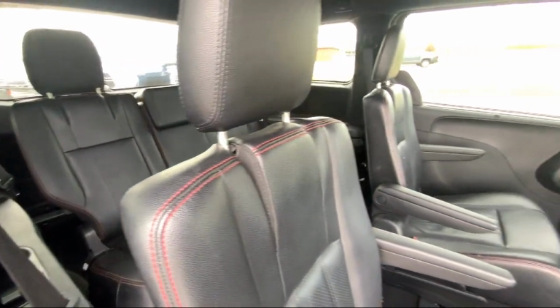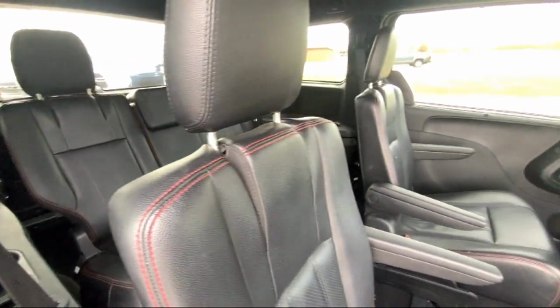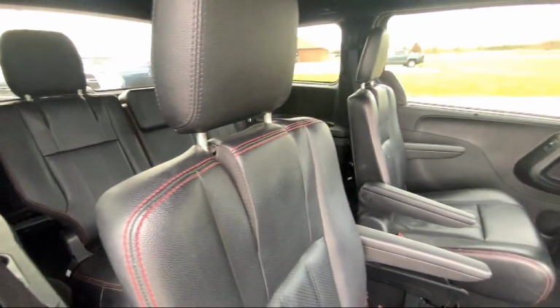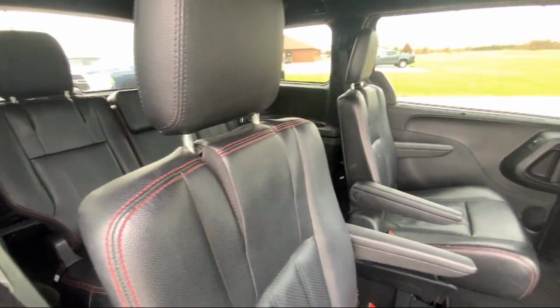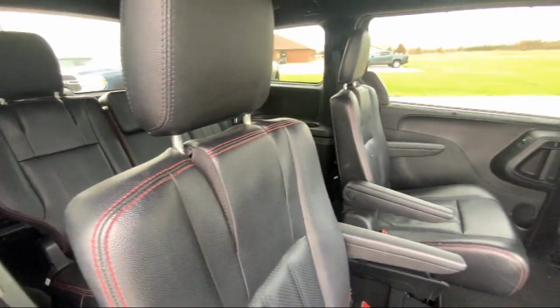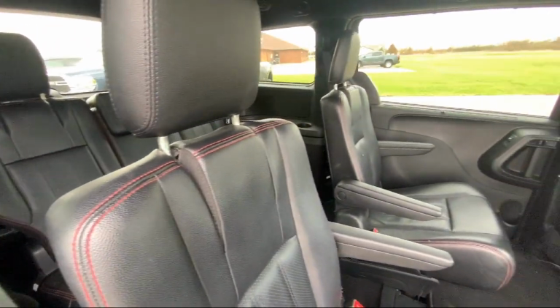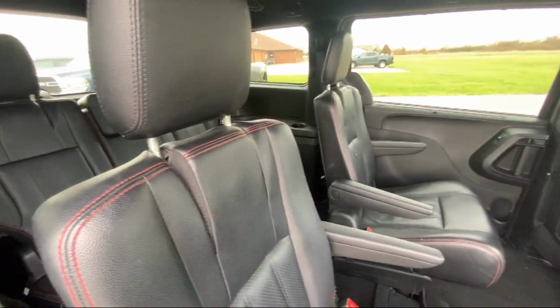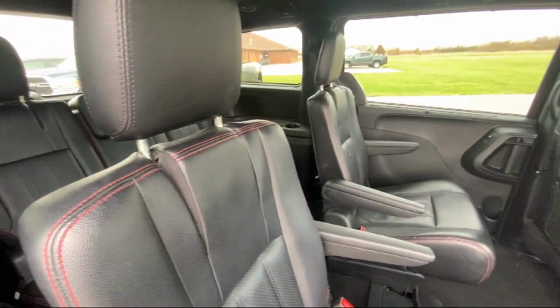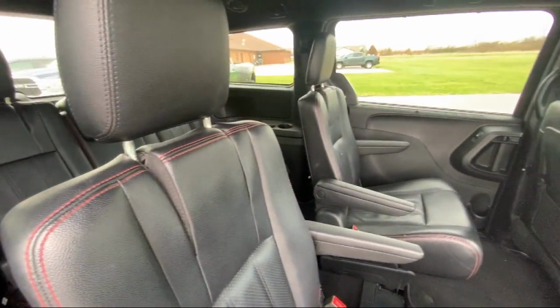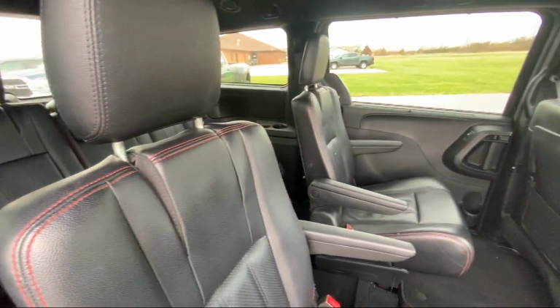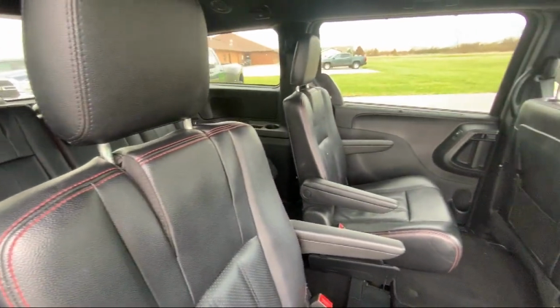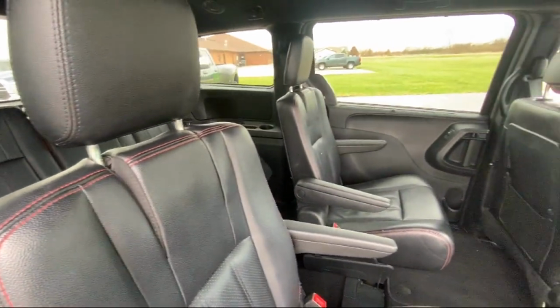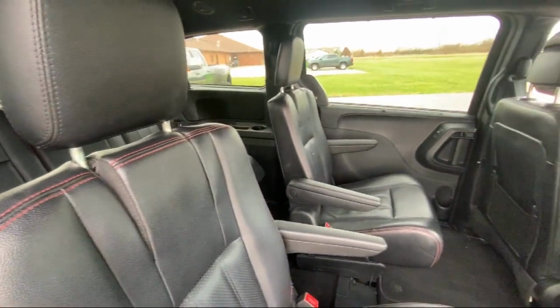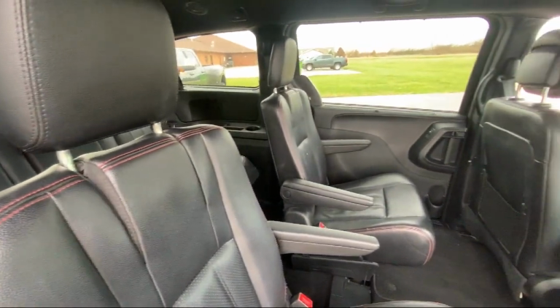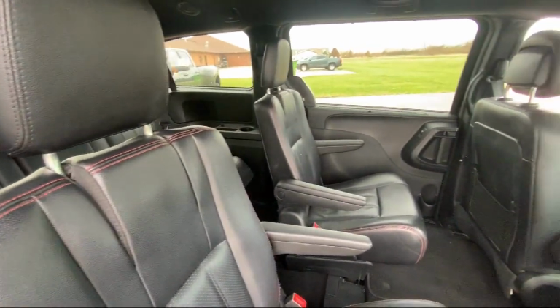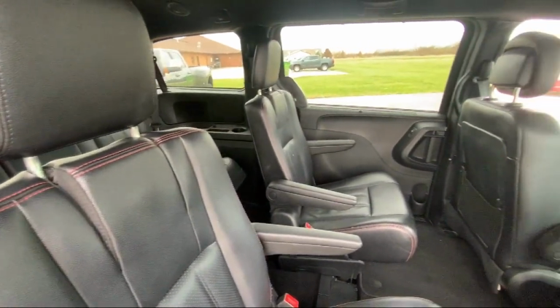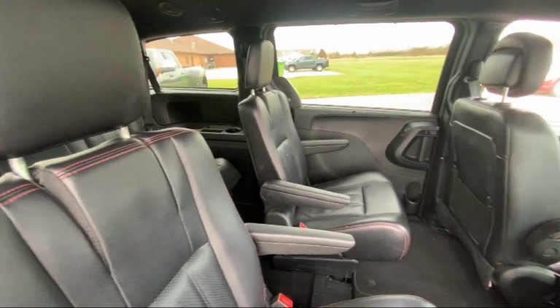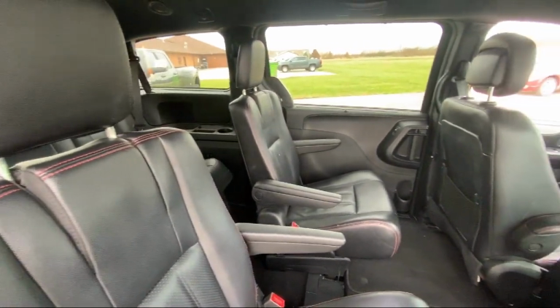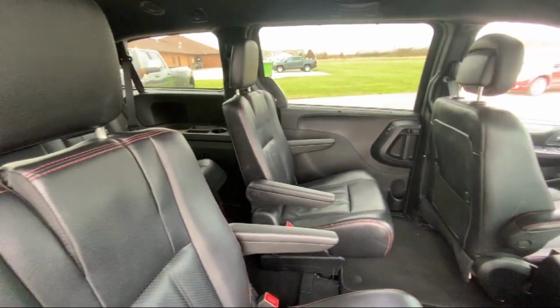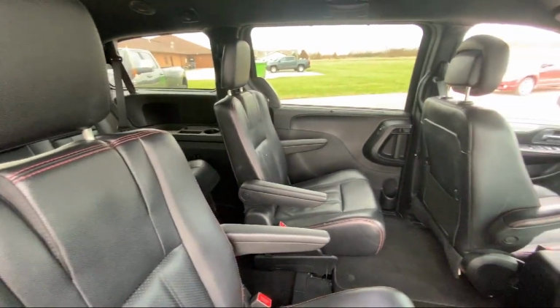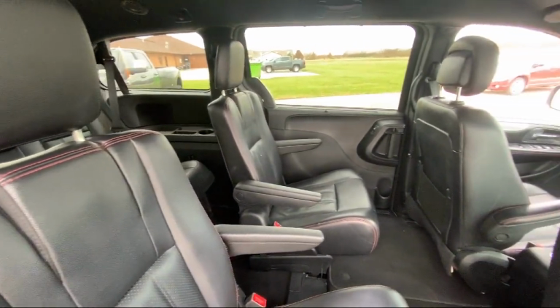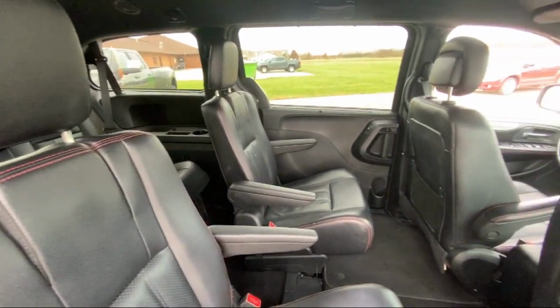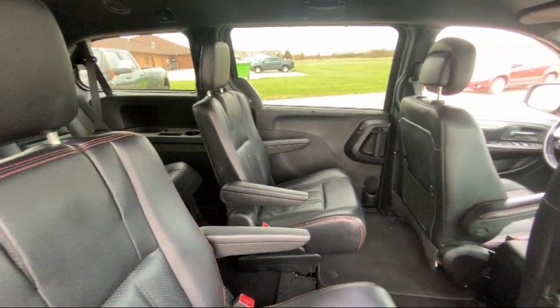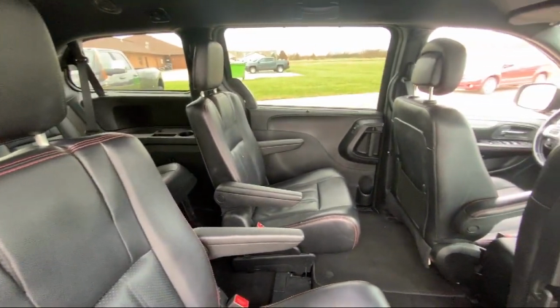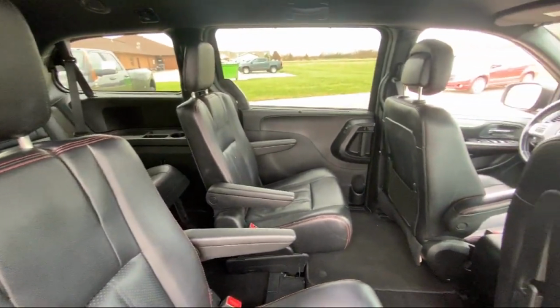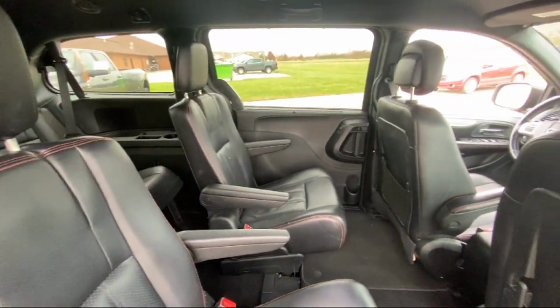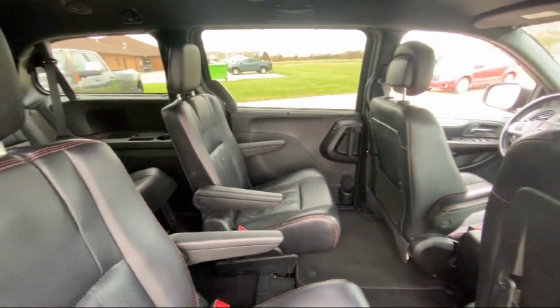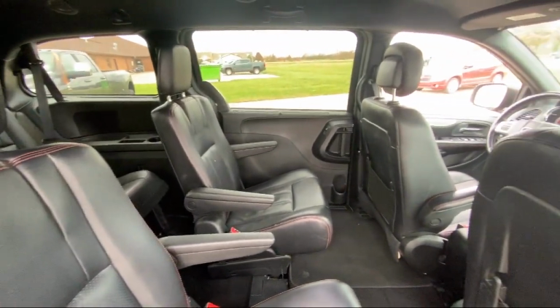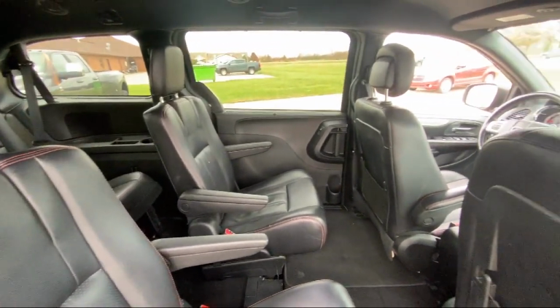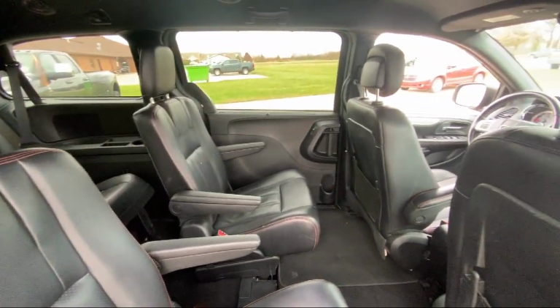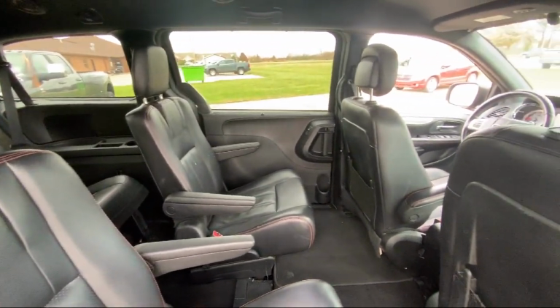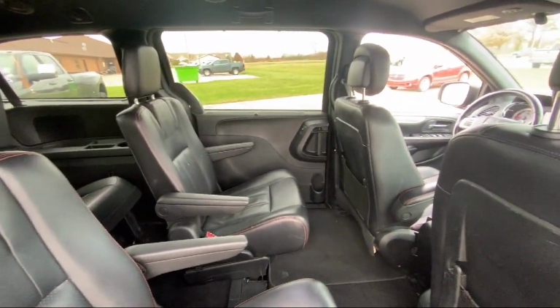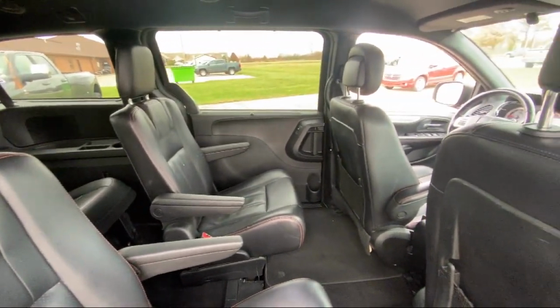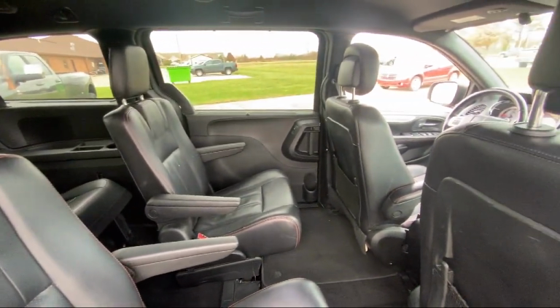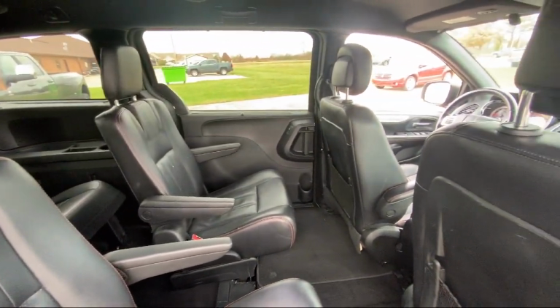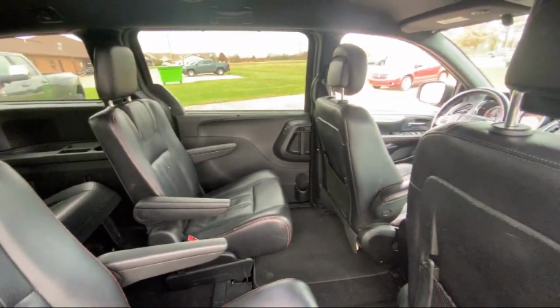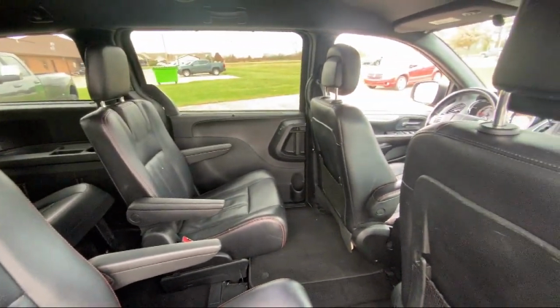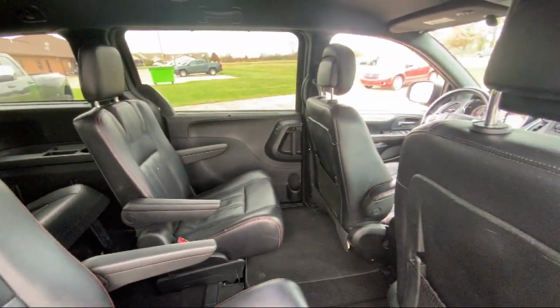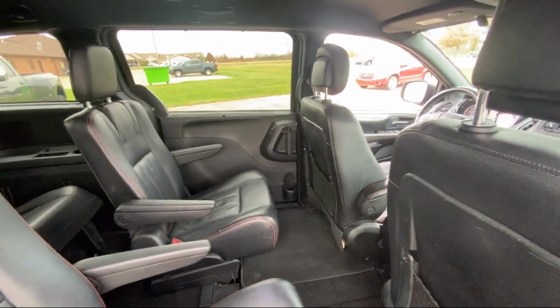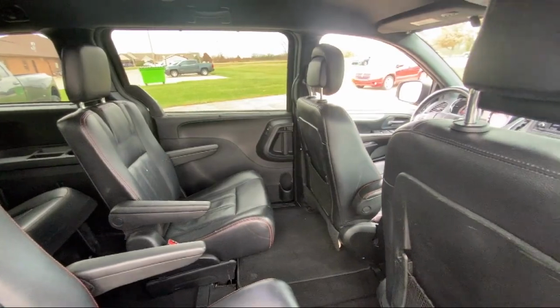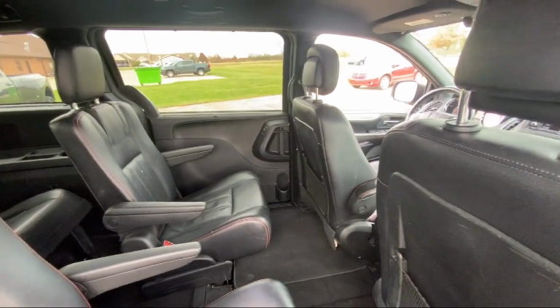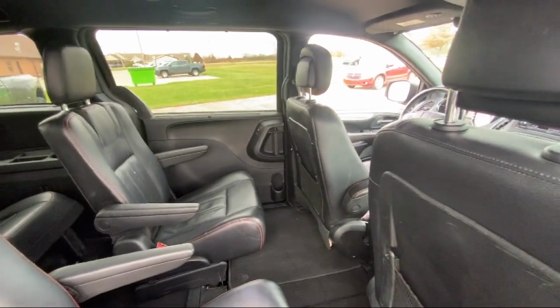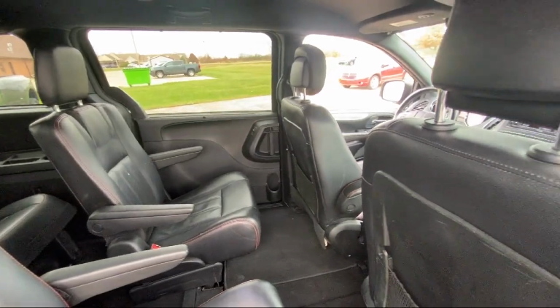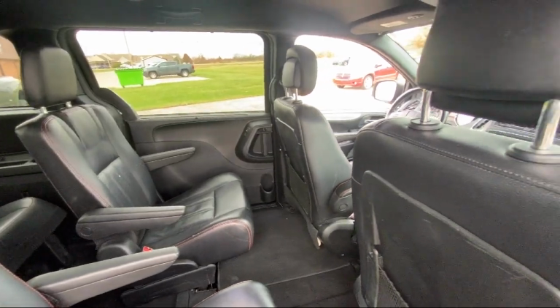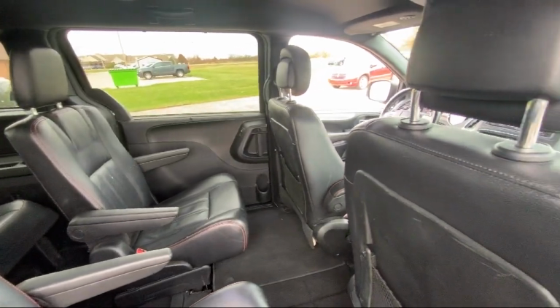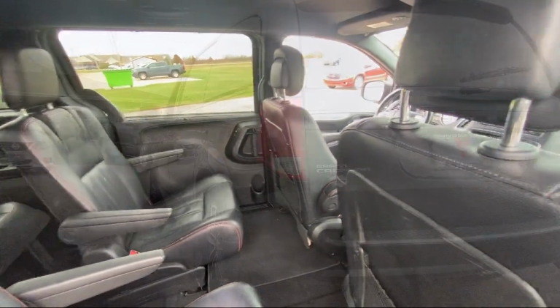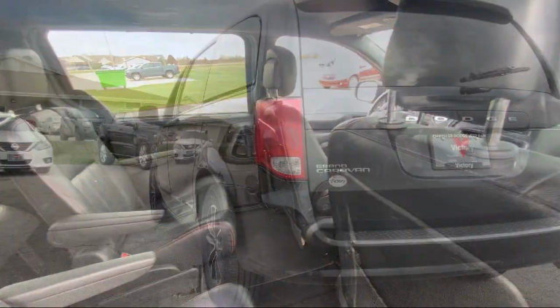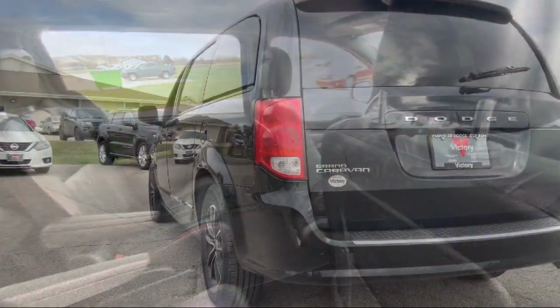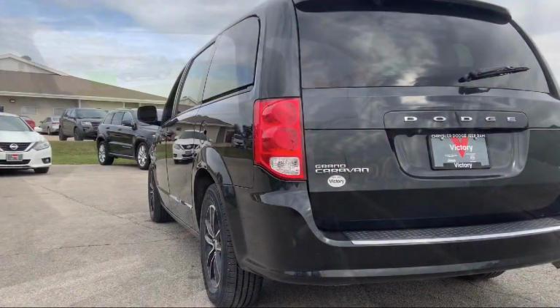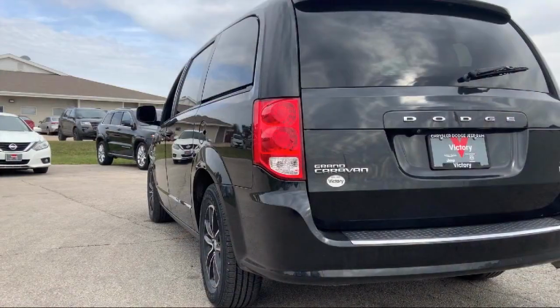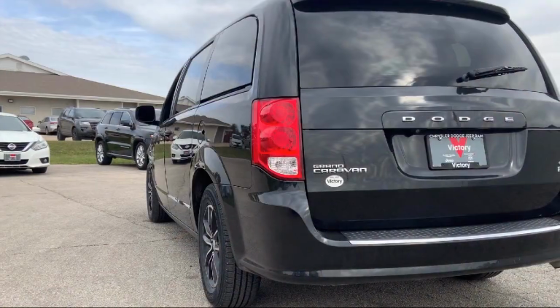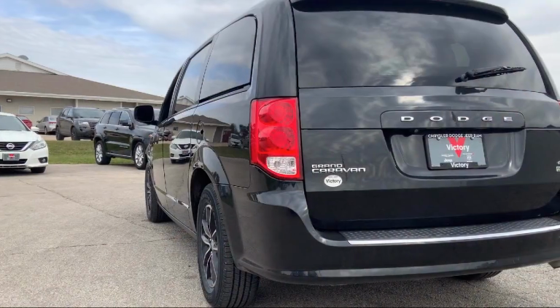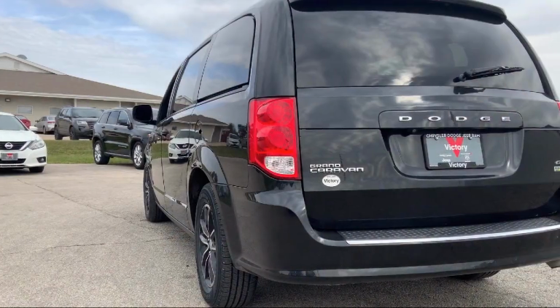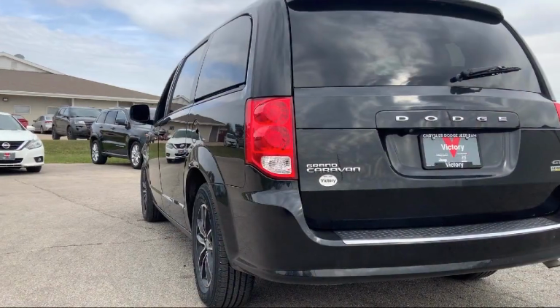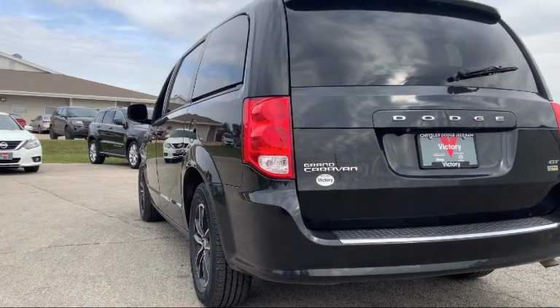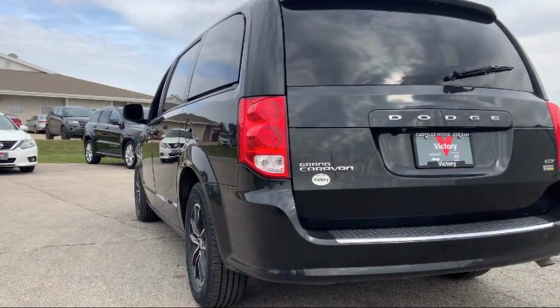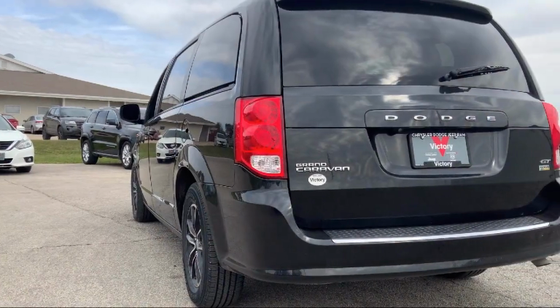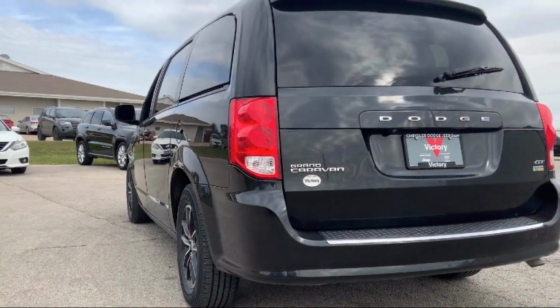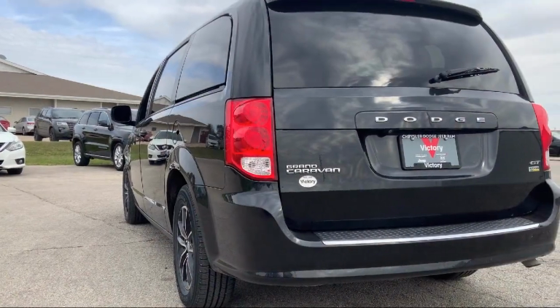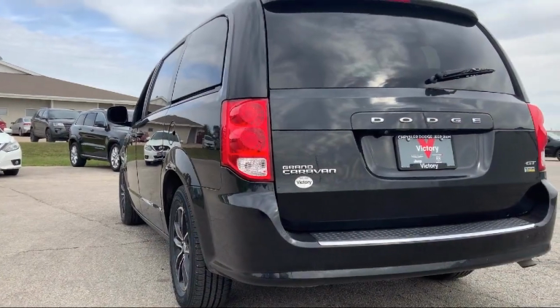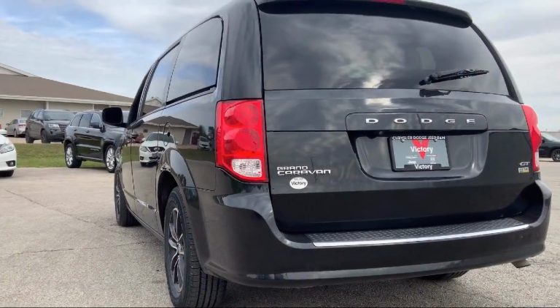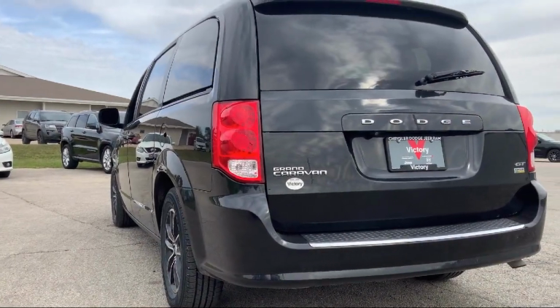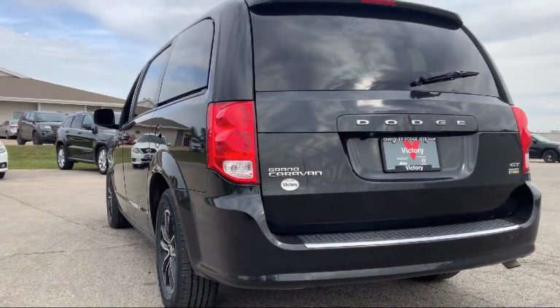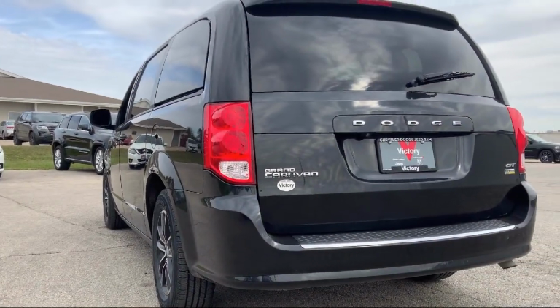Steering Wheel Controls, Alloy Wheels, Rear Spoiler, and has less than 90,000 miles on the odometer.